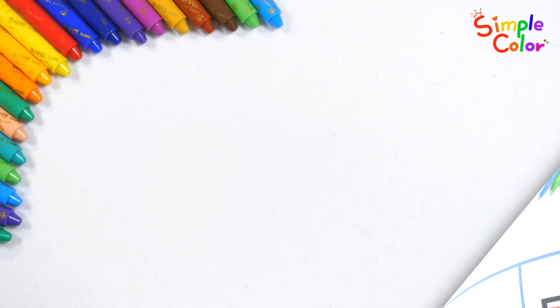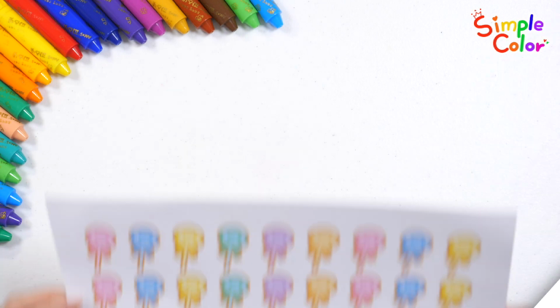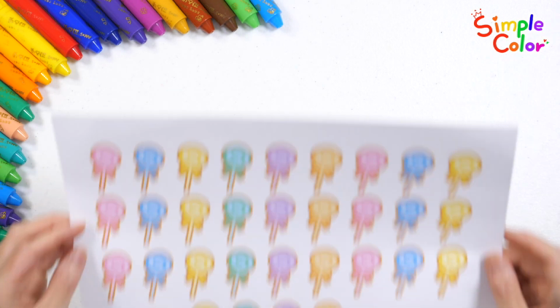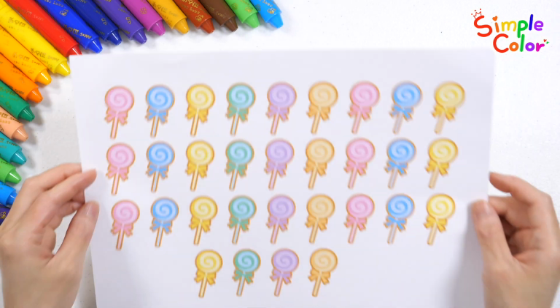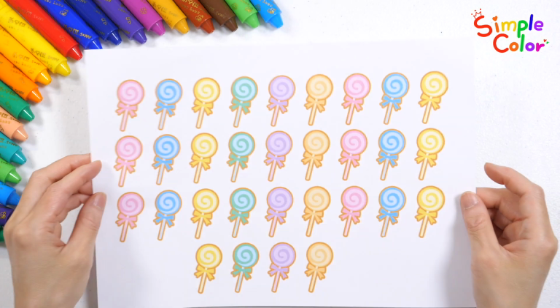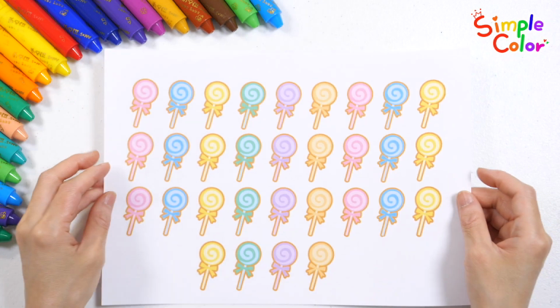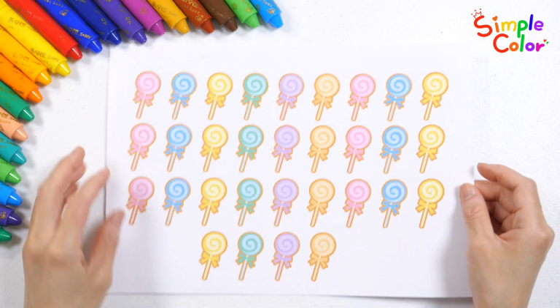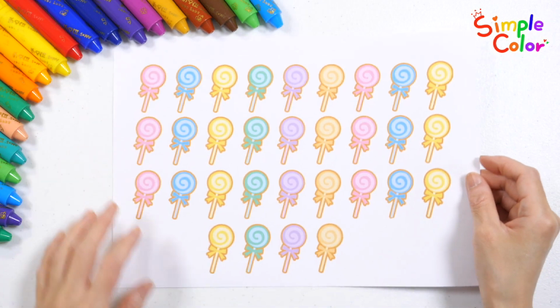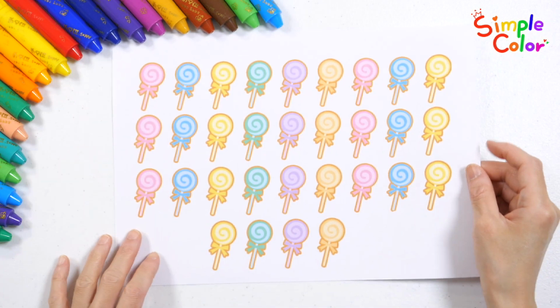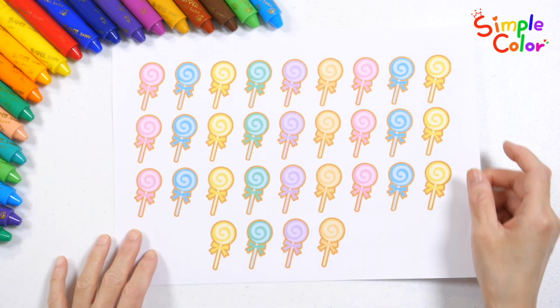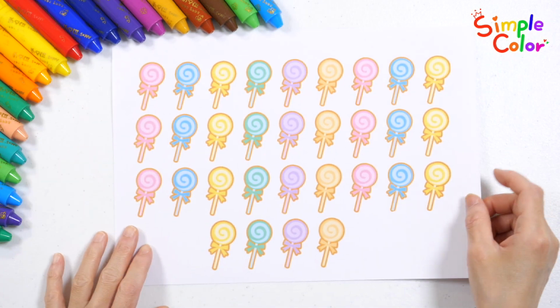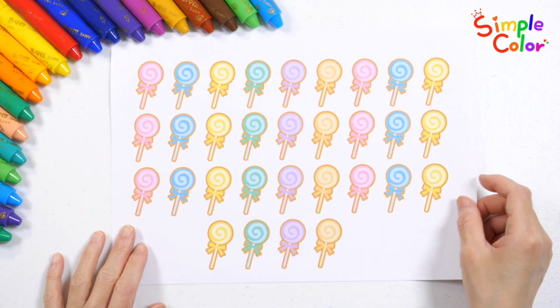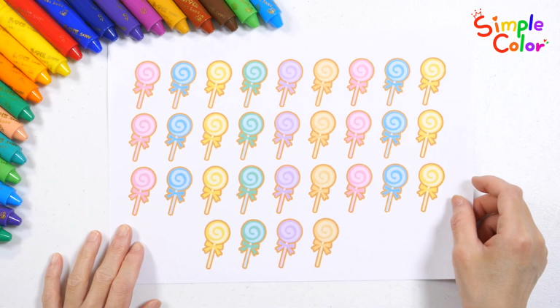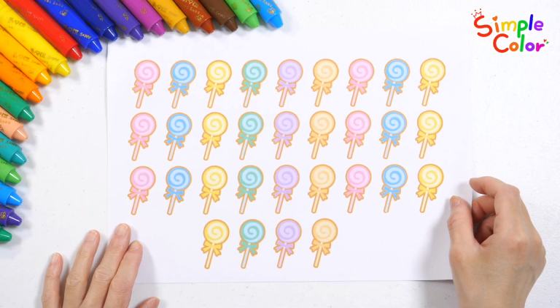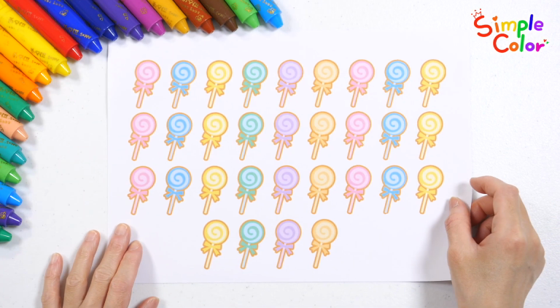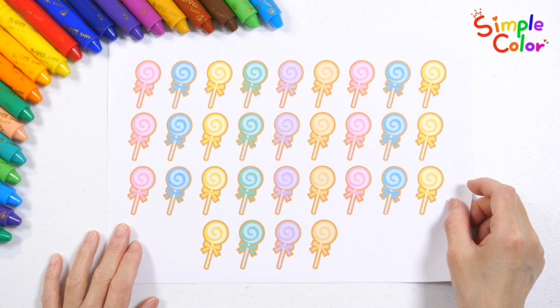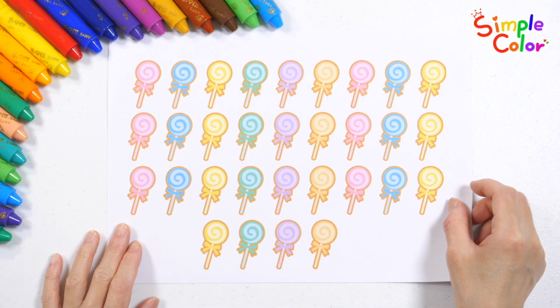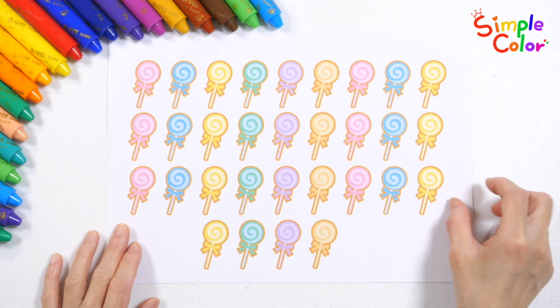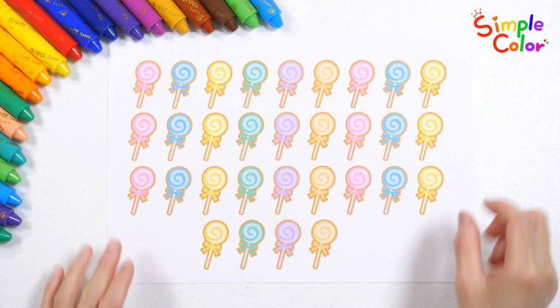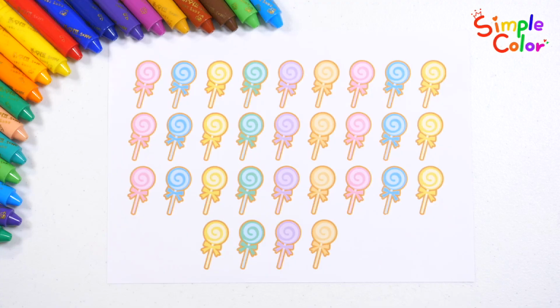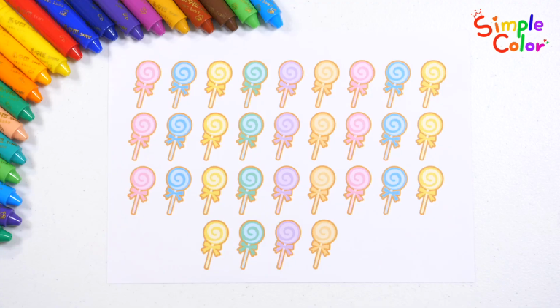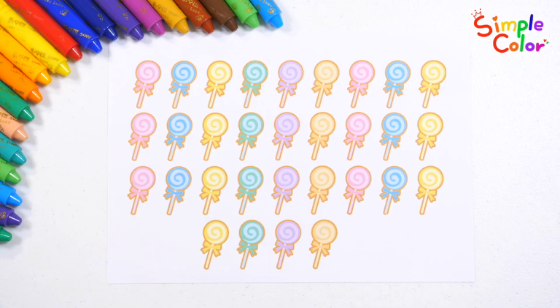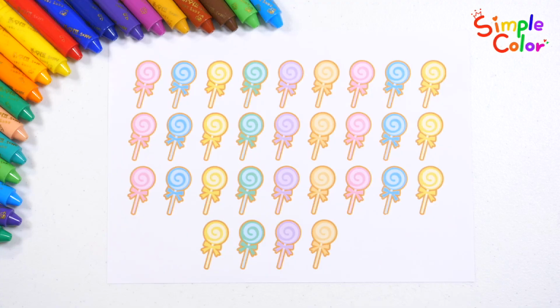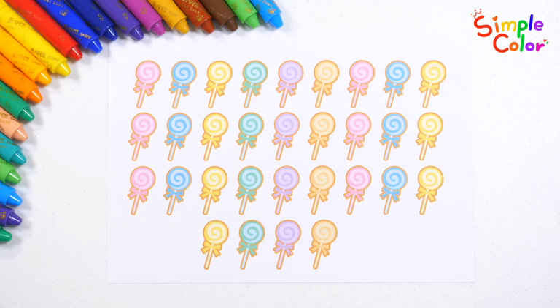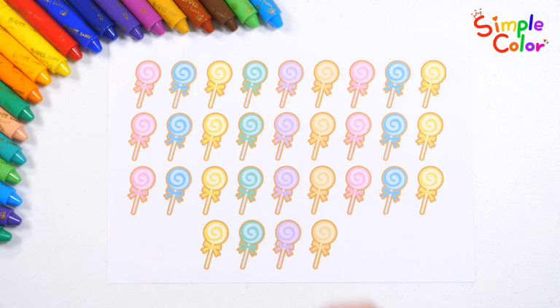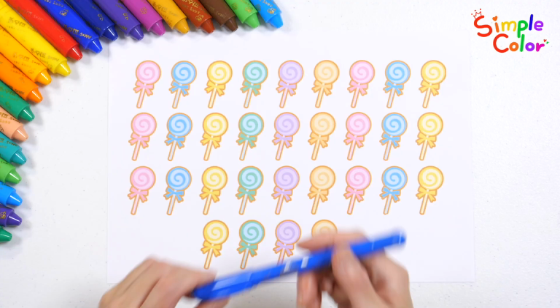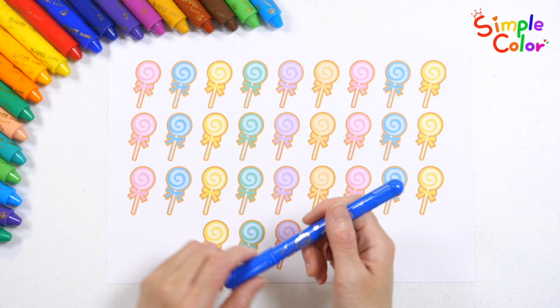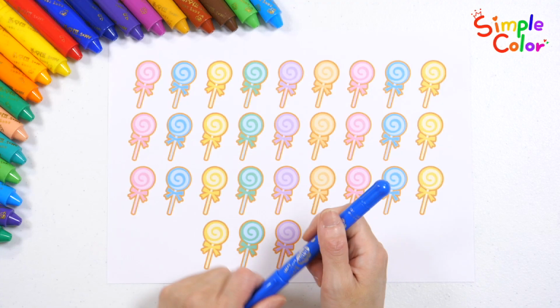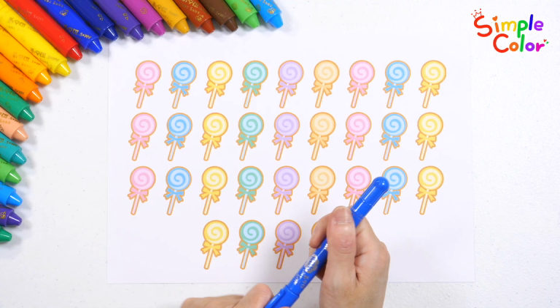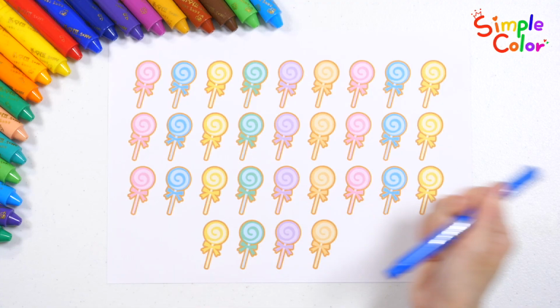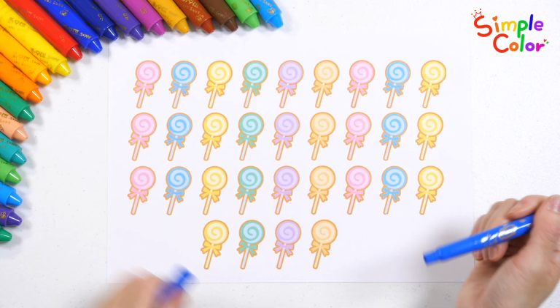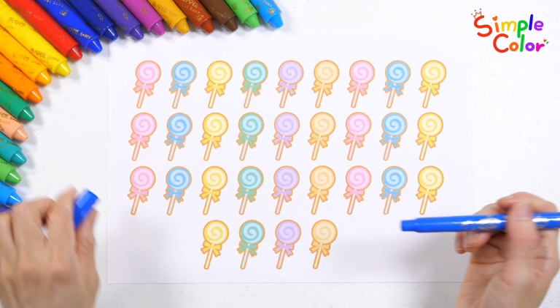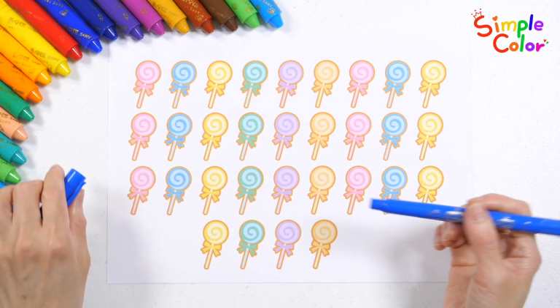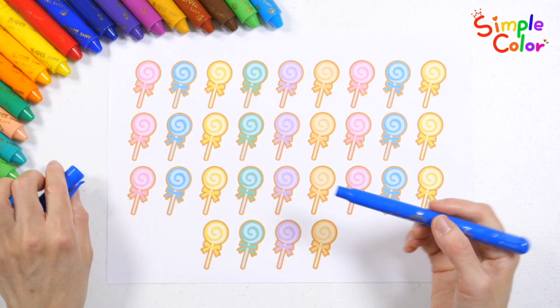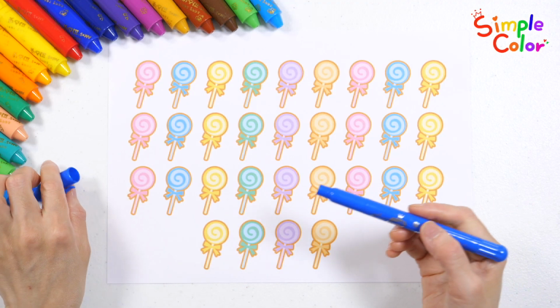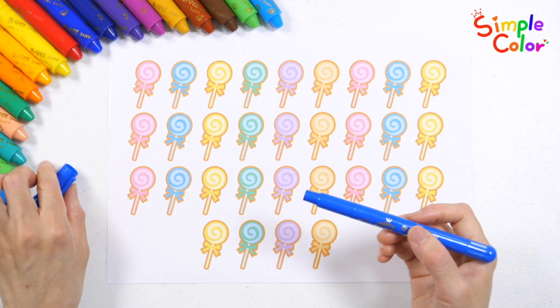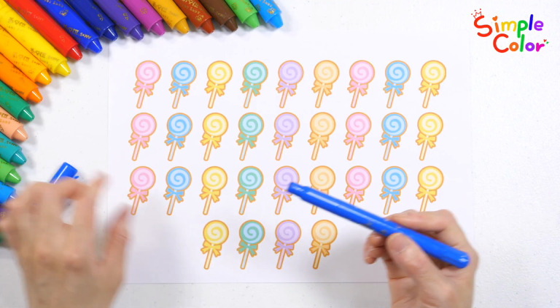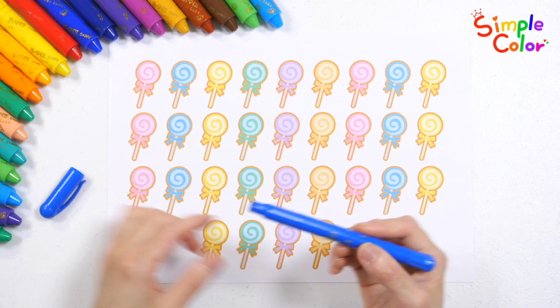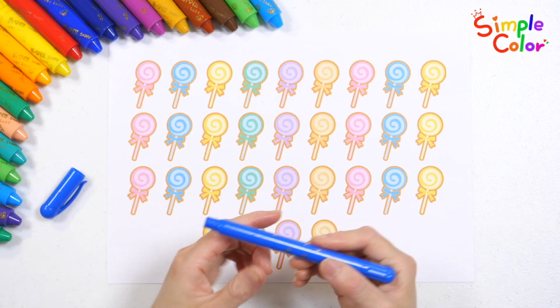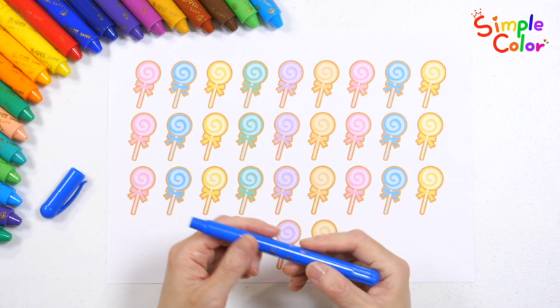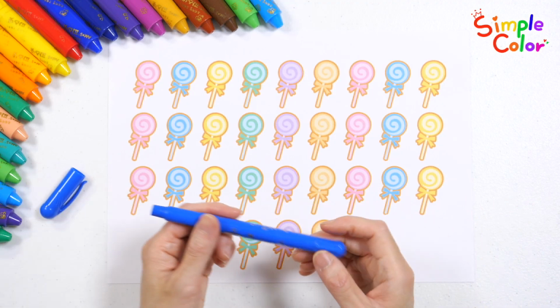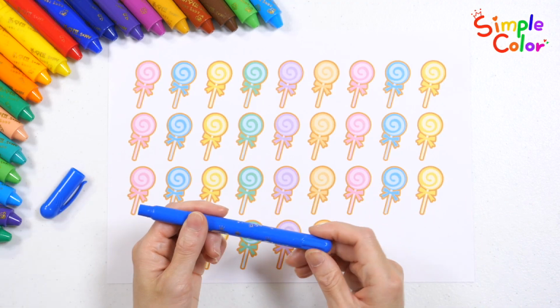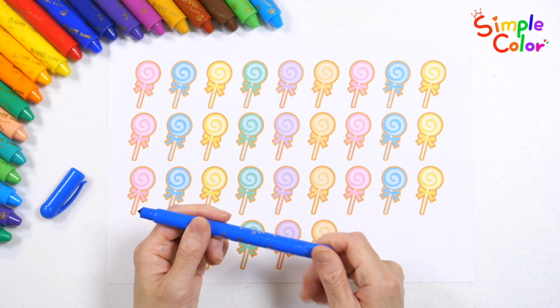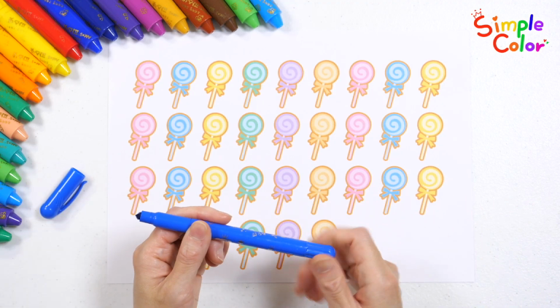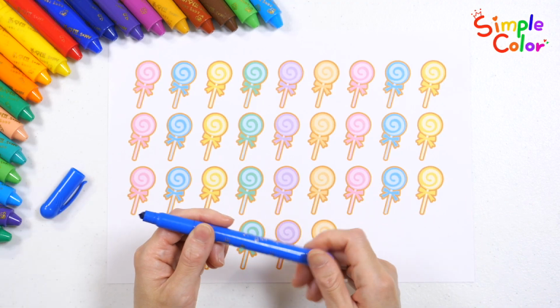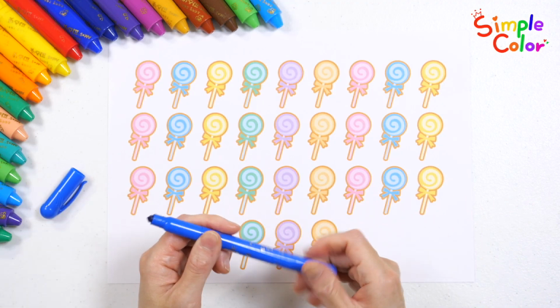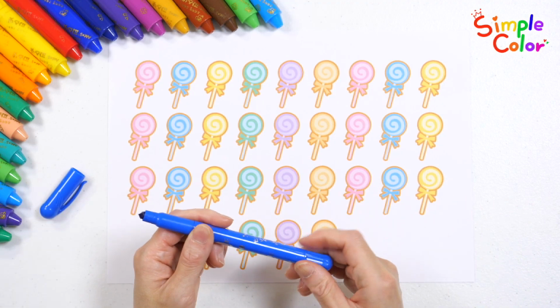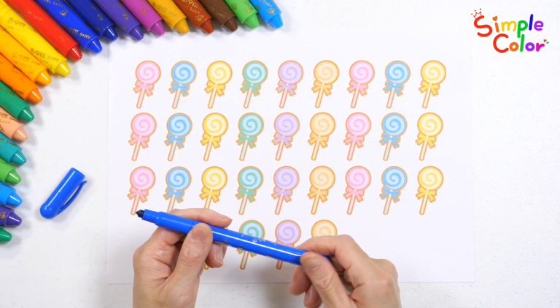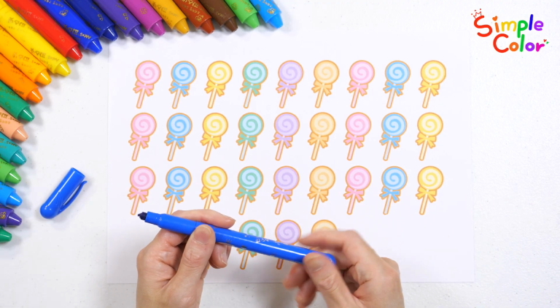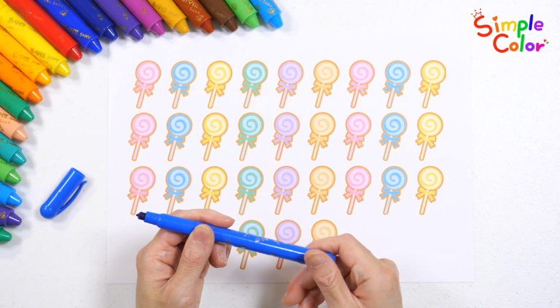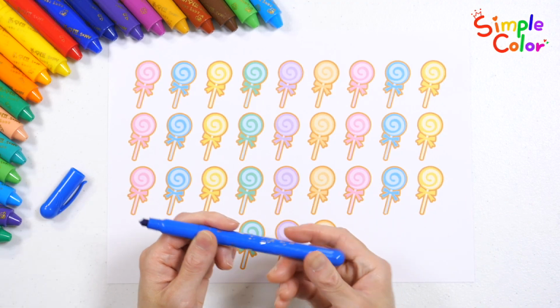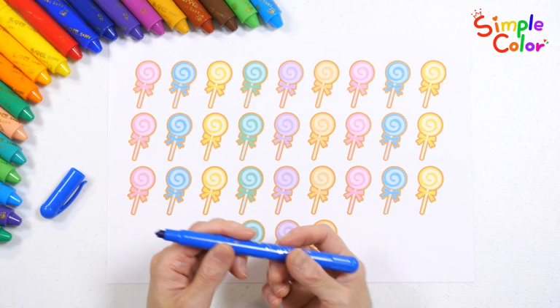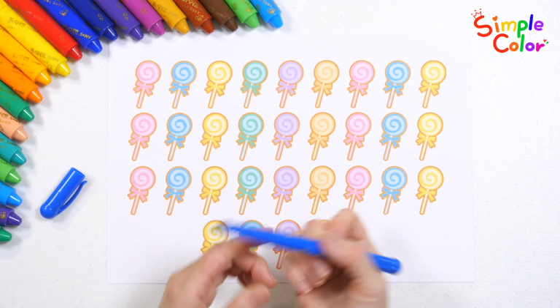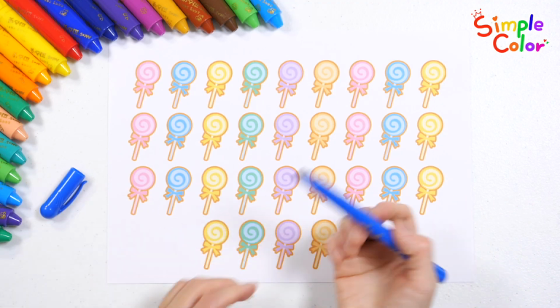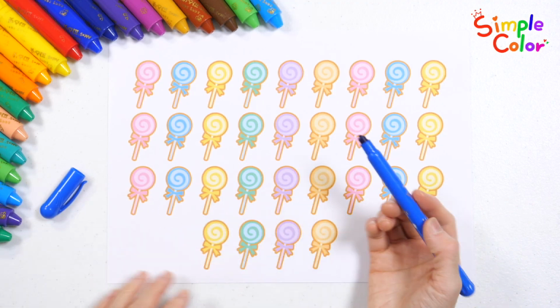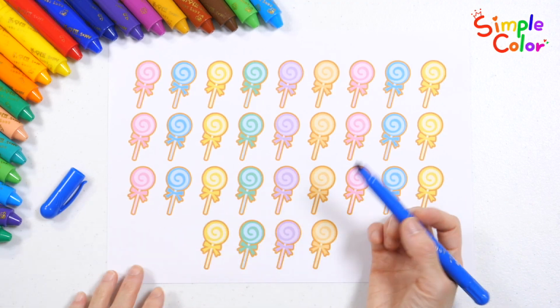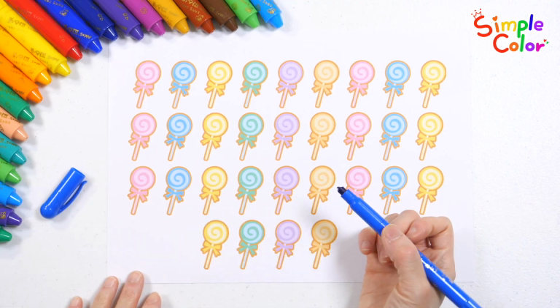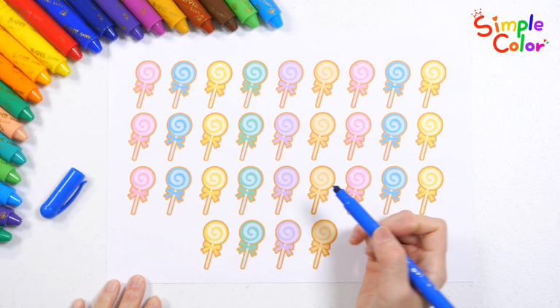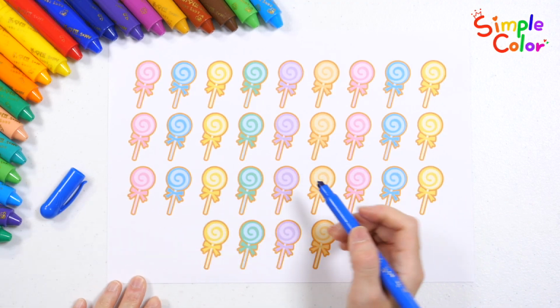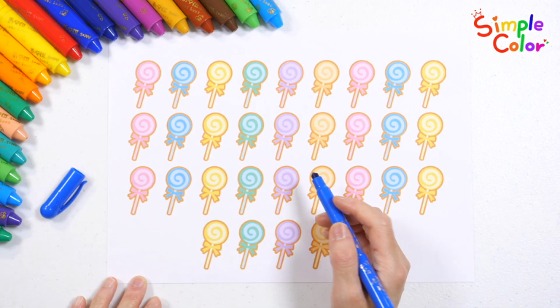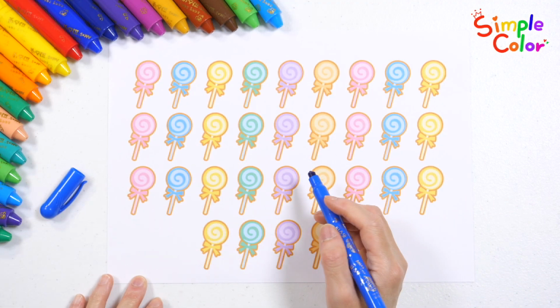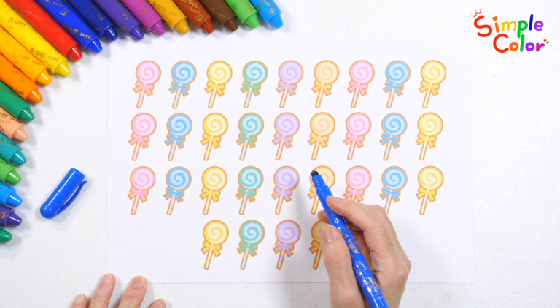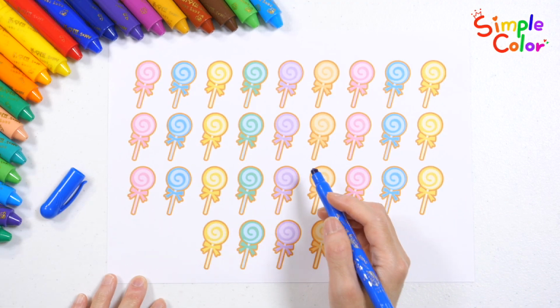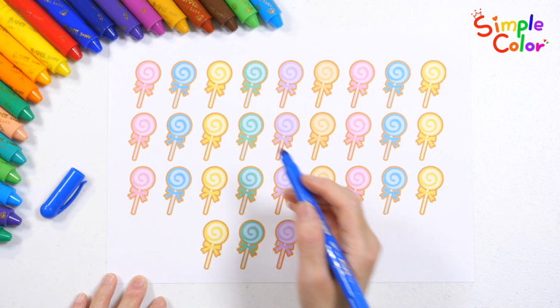Look at these sweet lollipops. Shall we group the lollipops by 10 with our colored pencils?